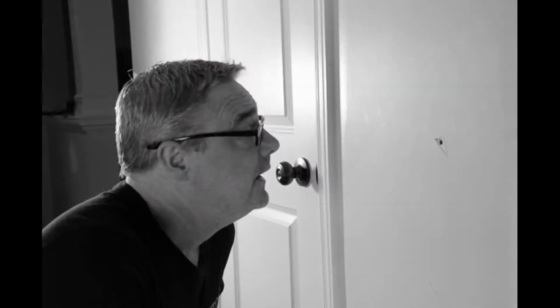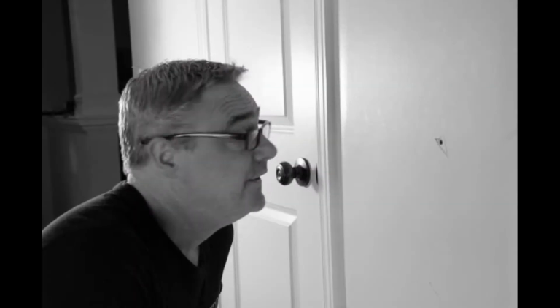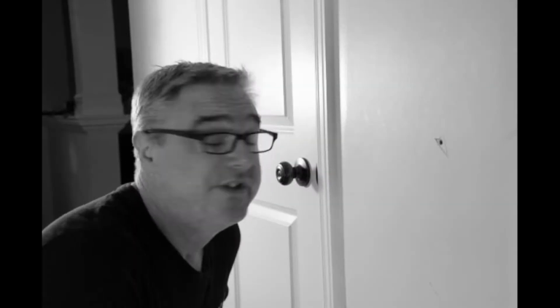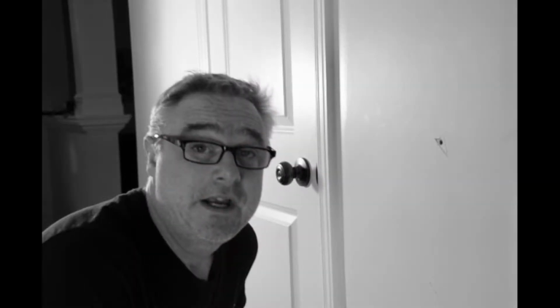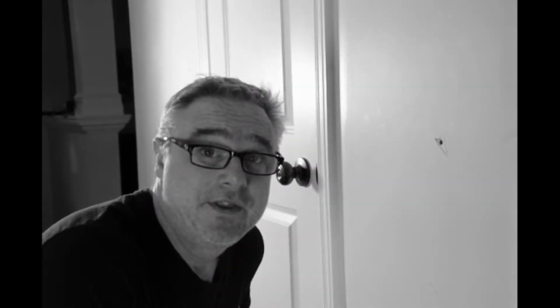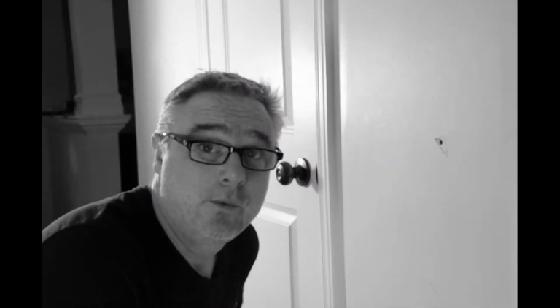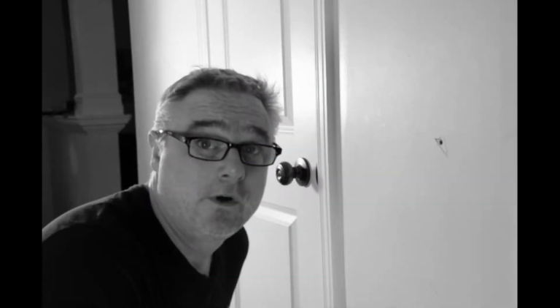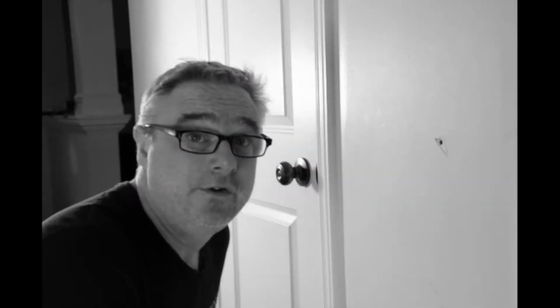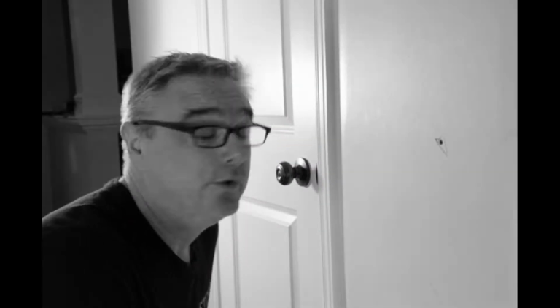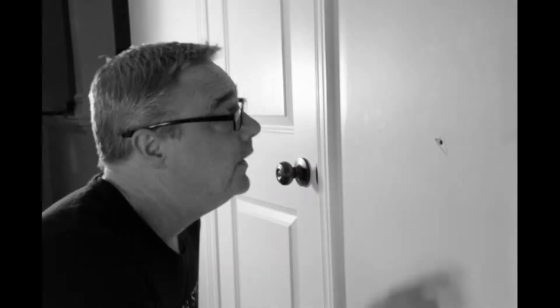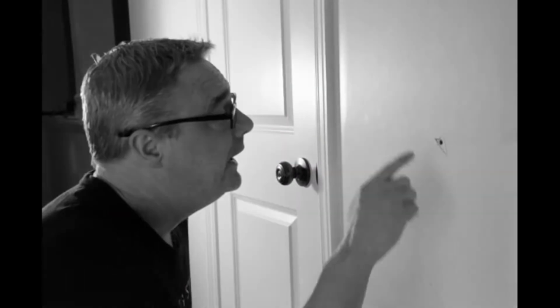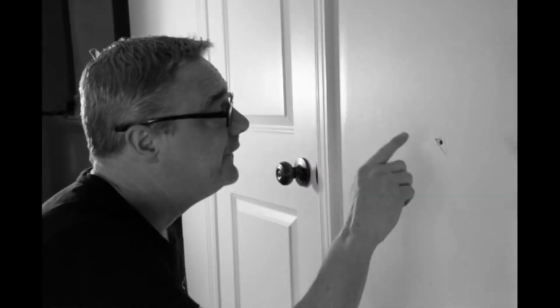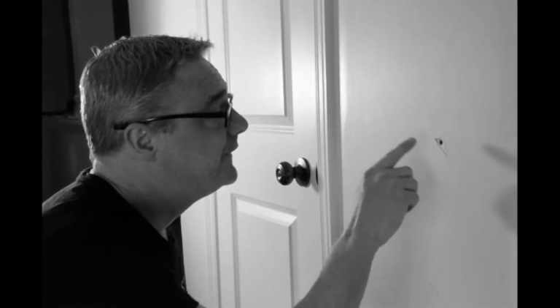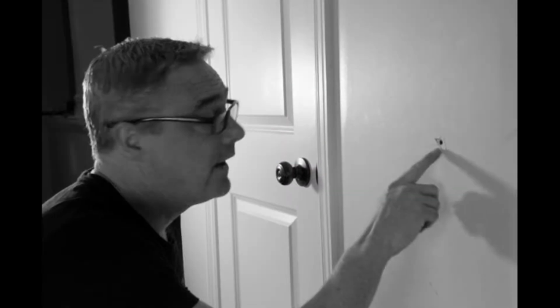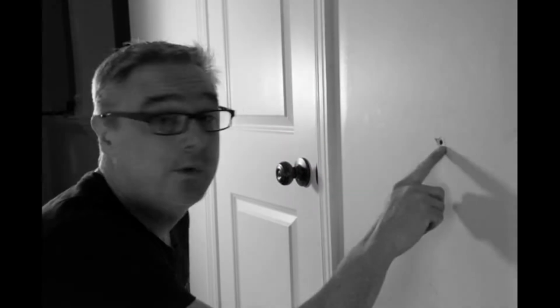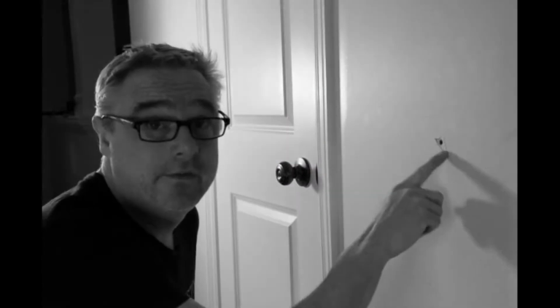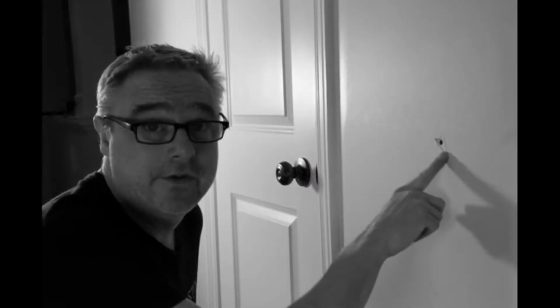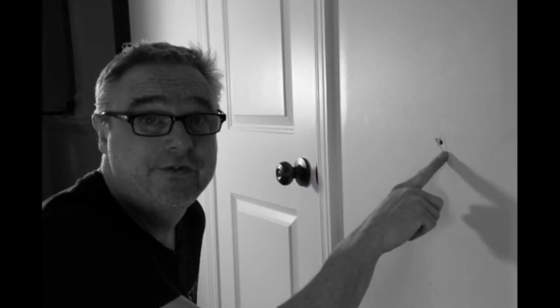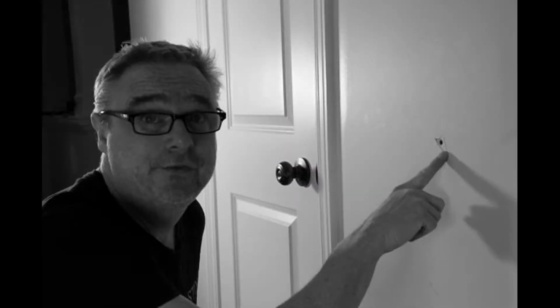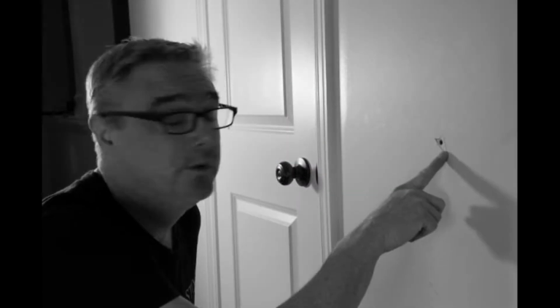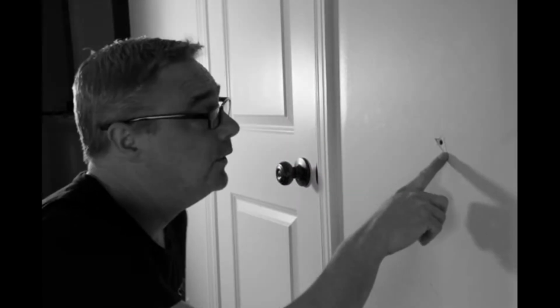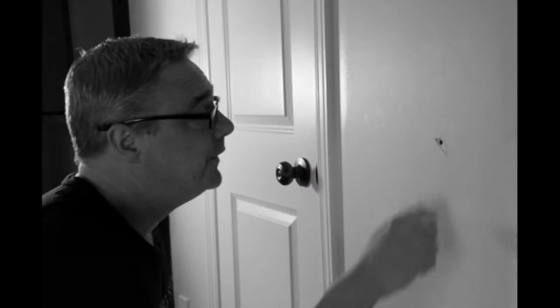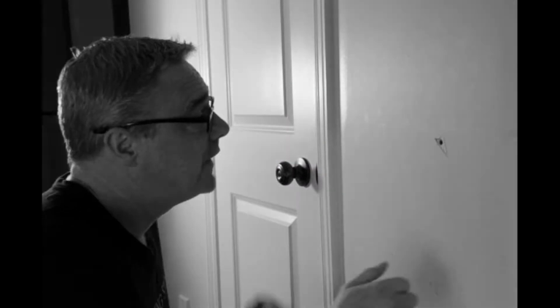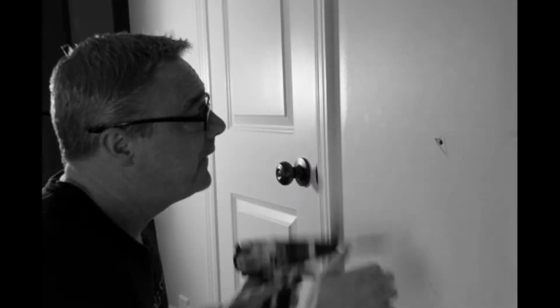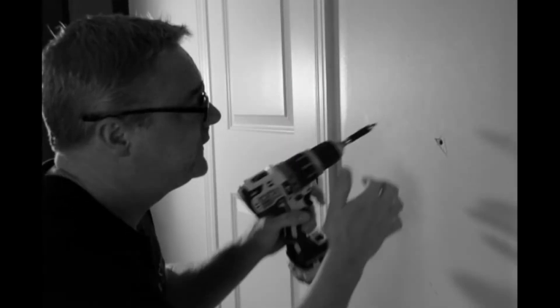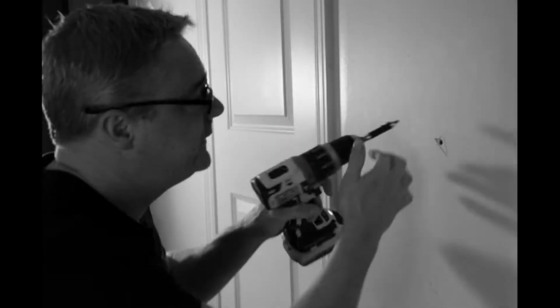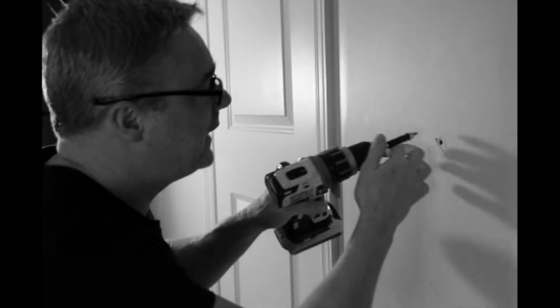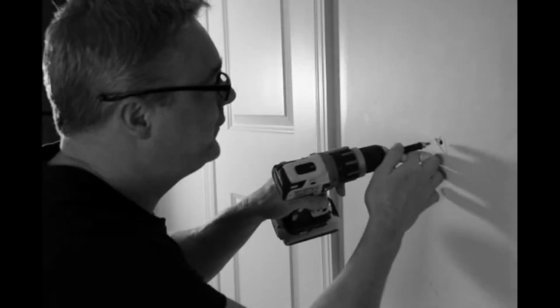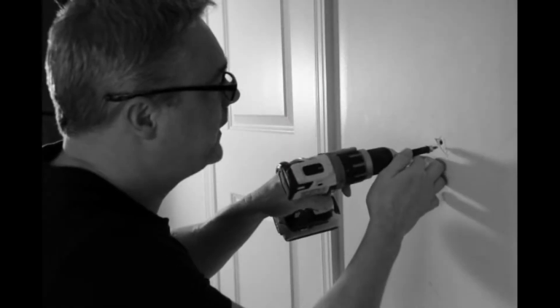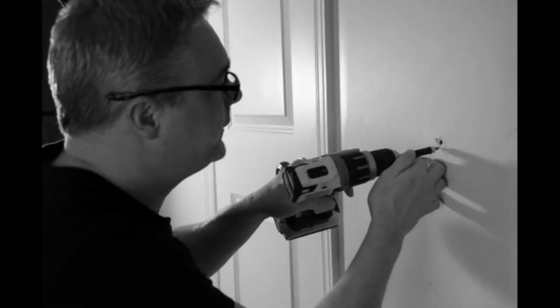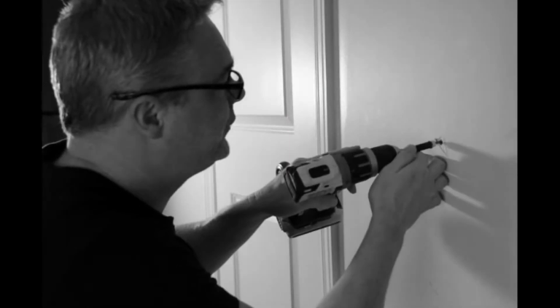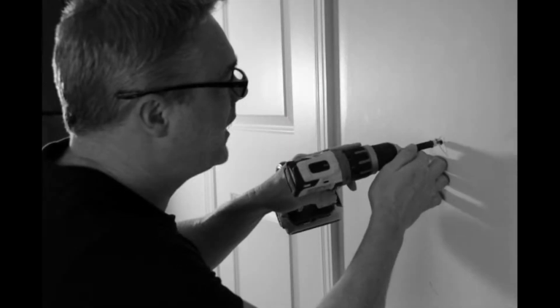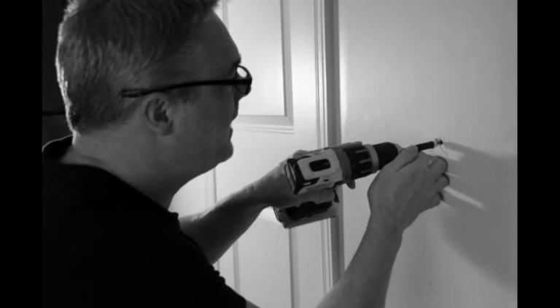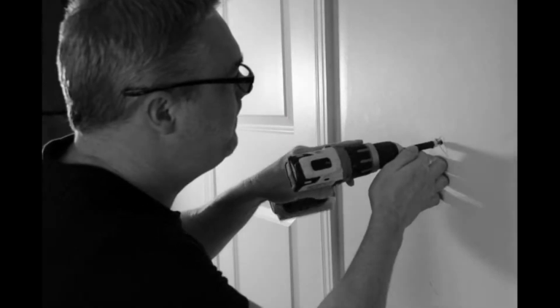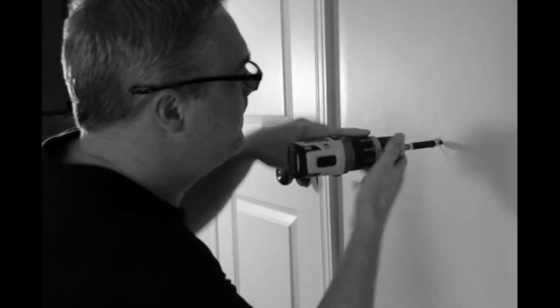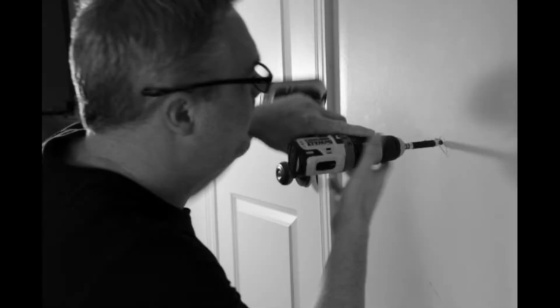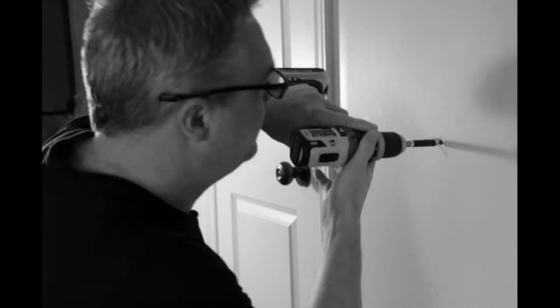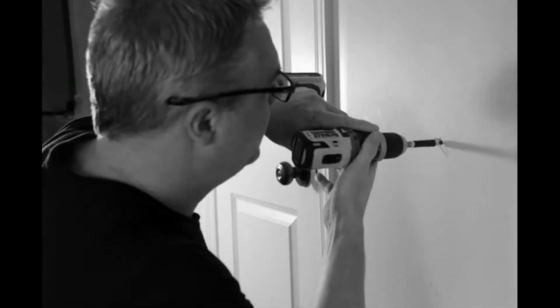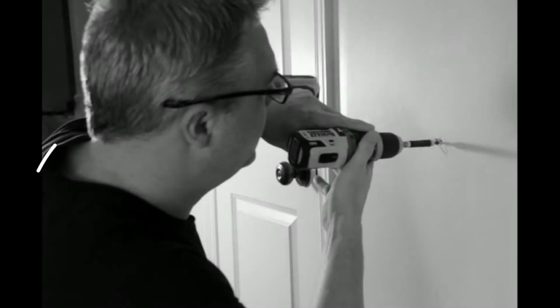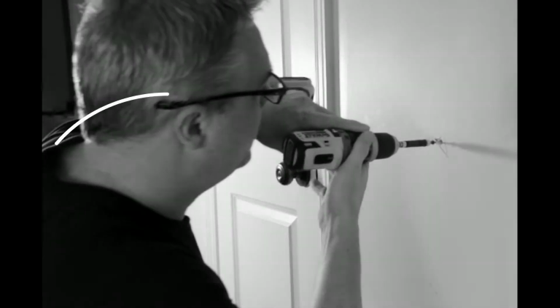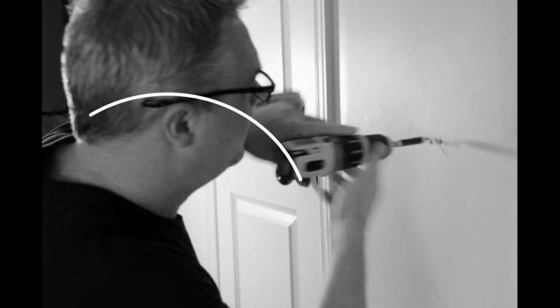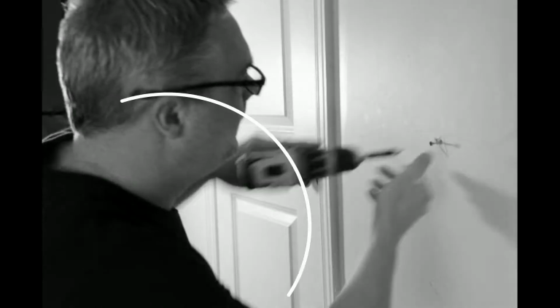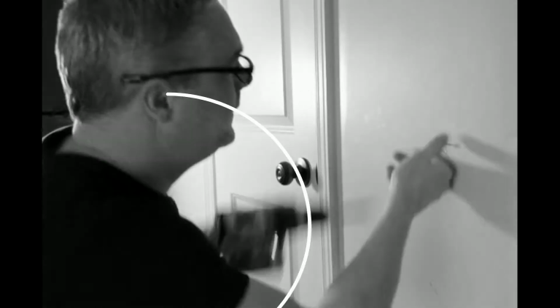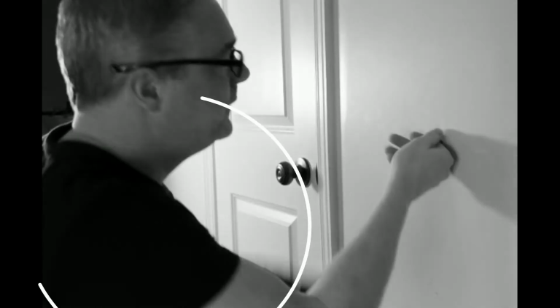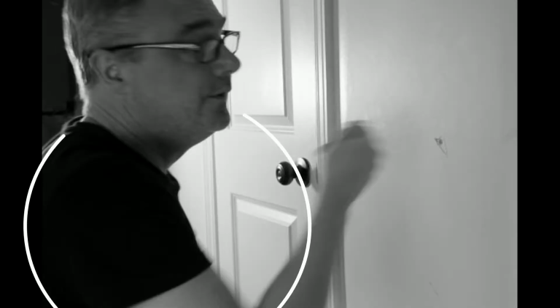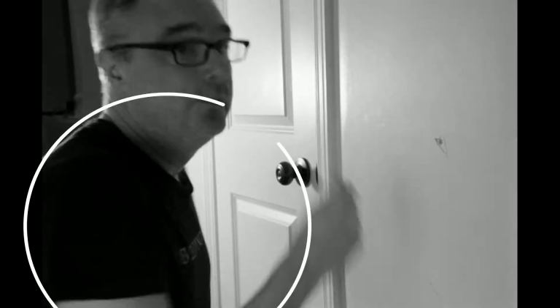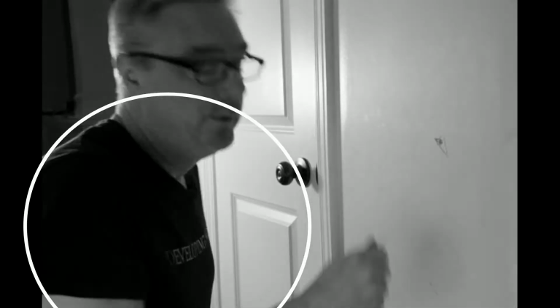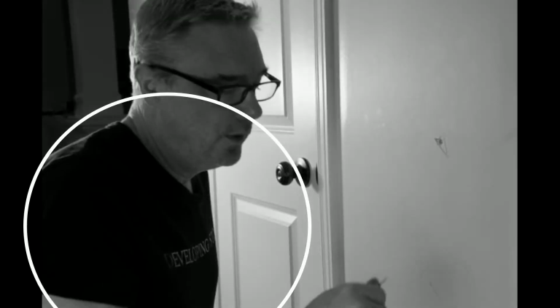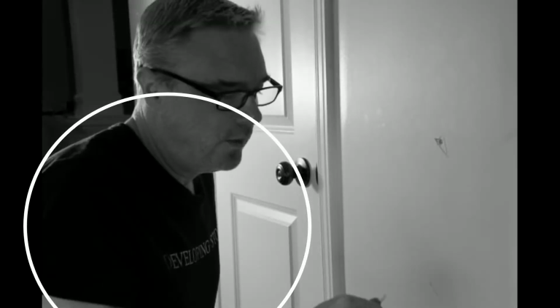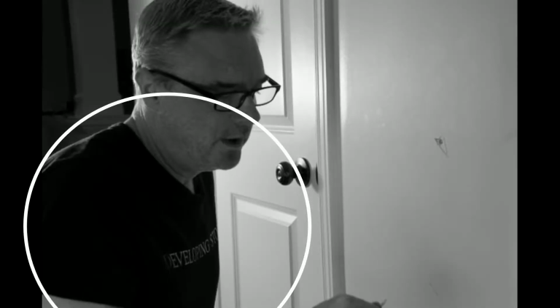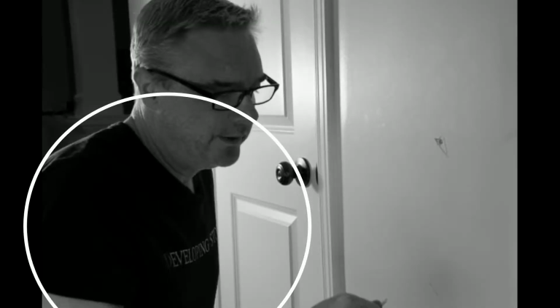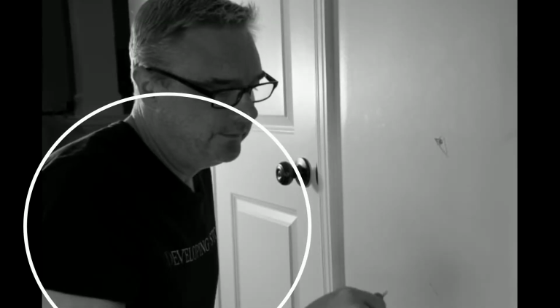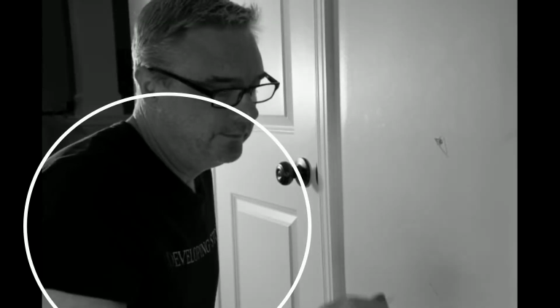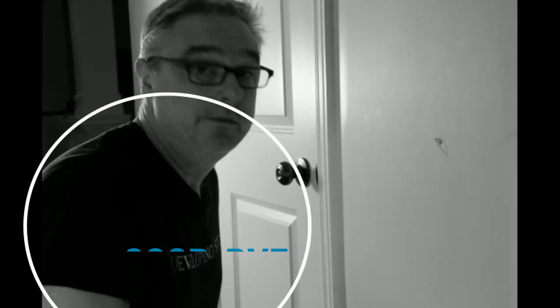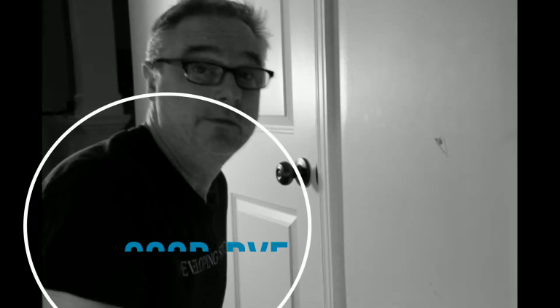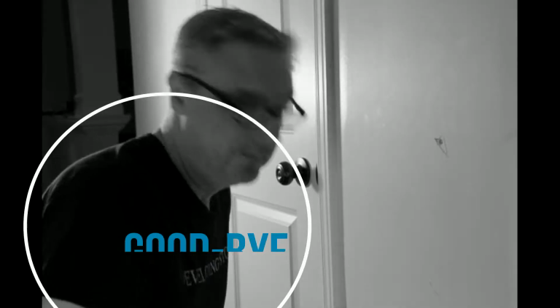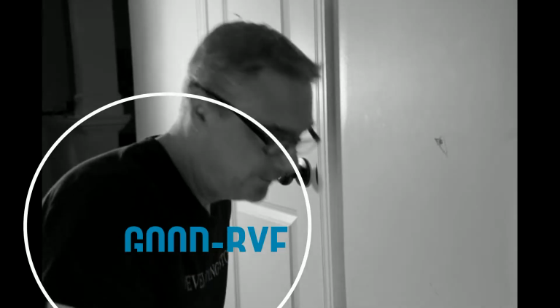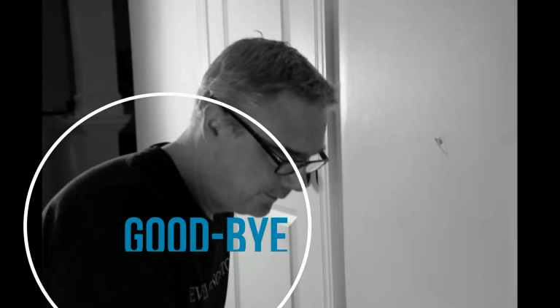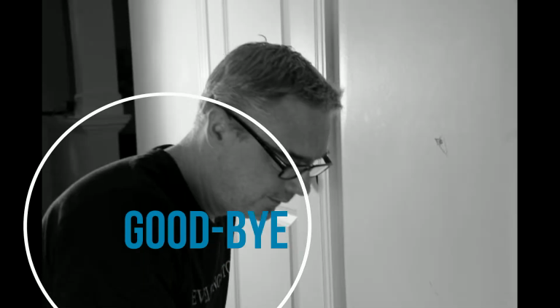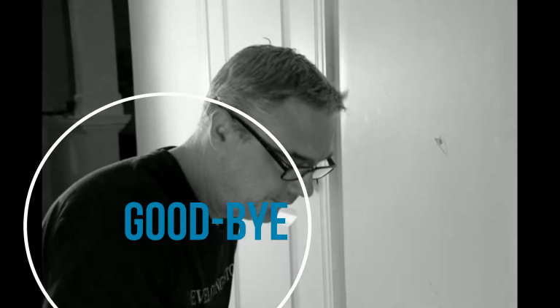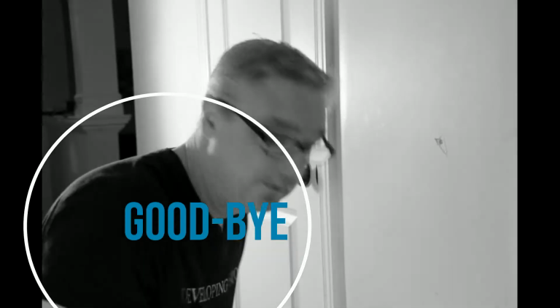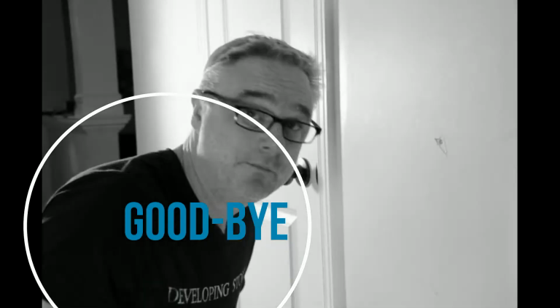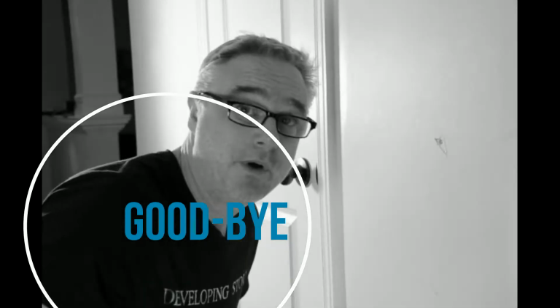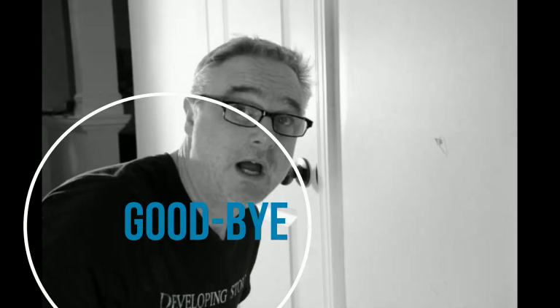Second thing we're gonna do is get rid of this screw. It's obviously not doing its job. You don't want it. Goodbye.